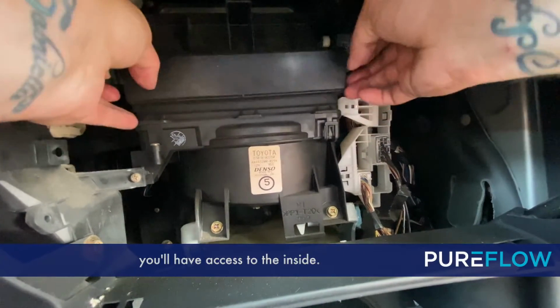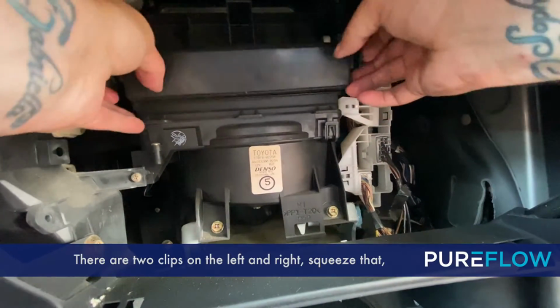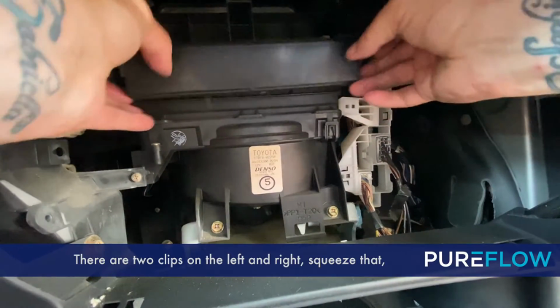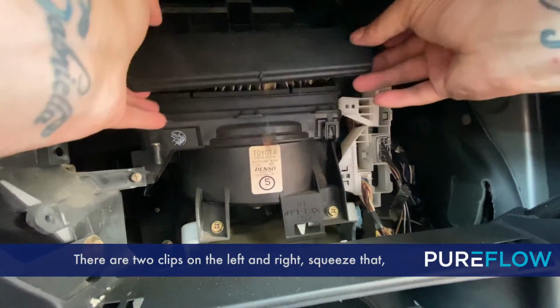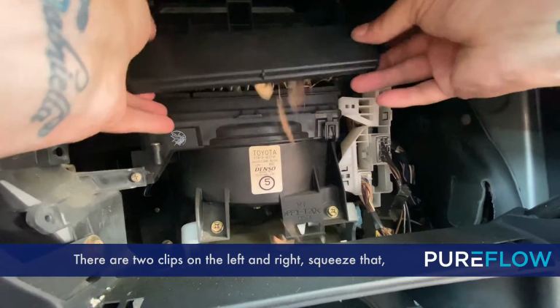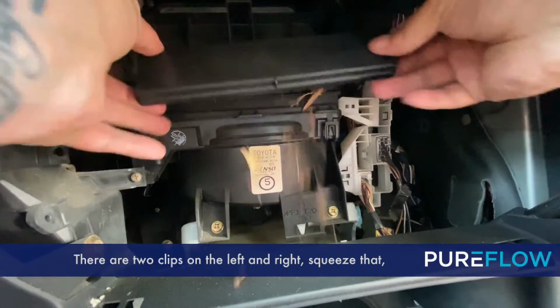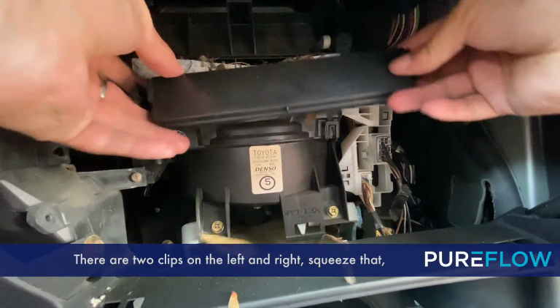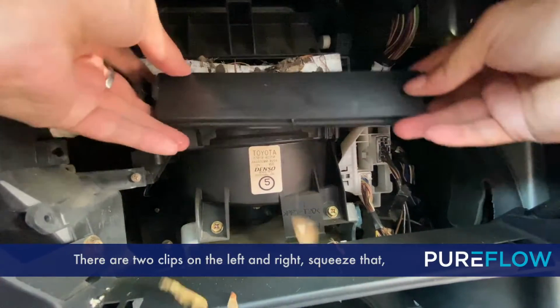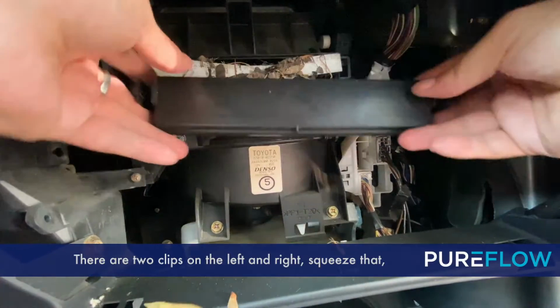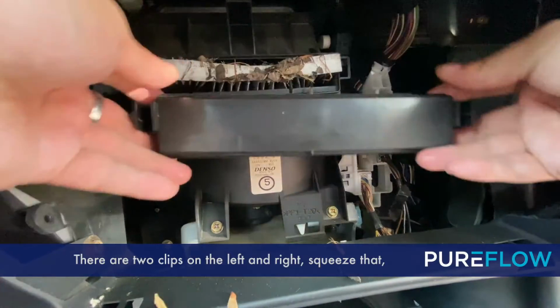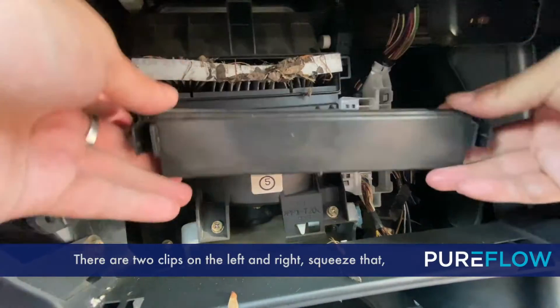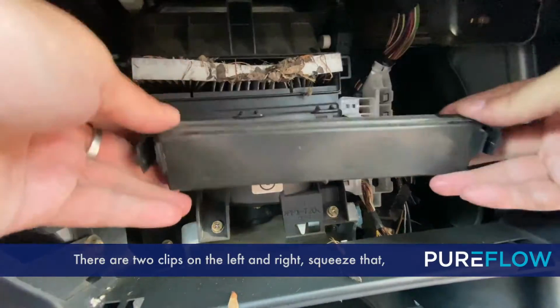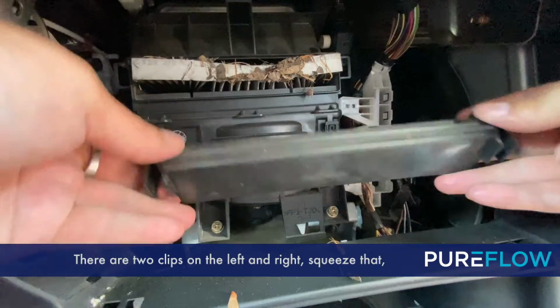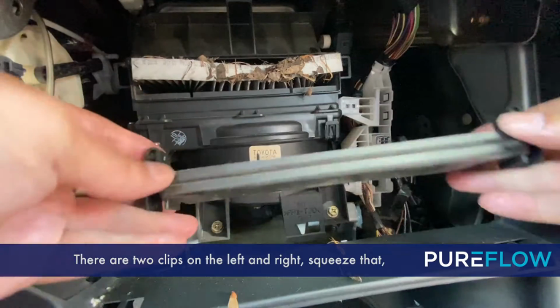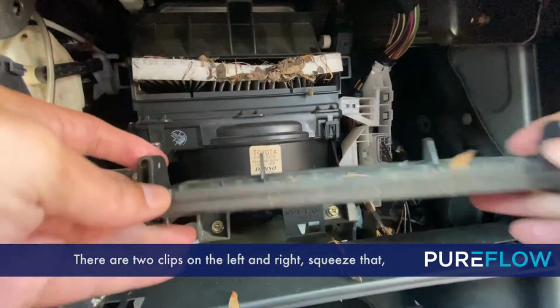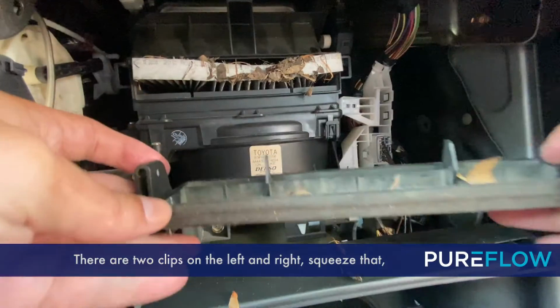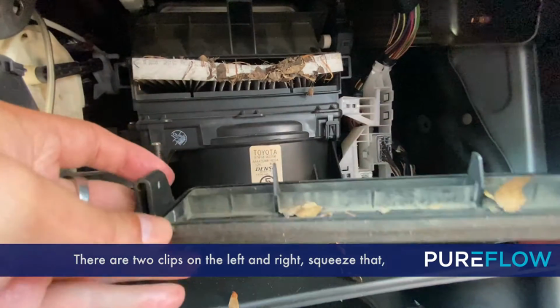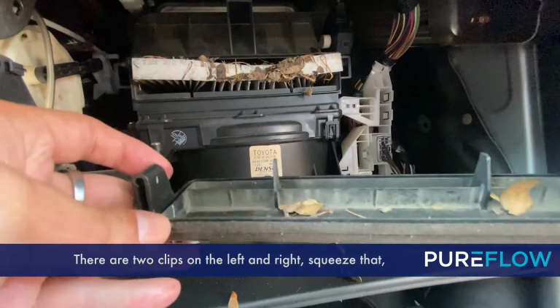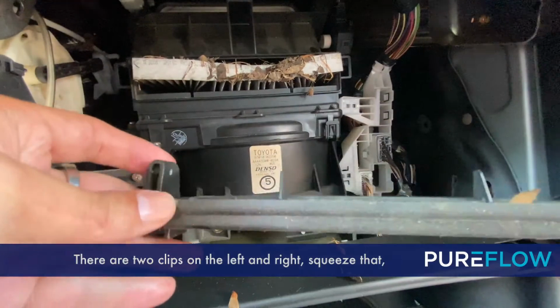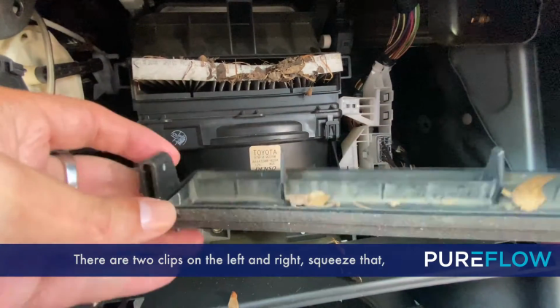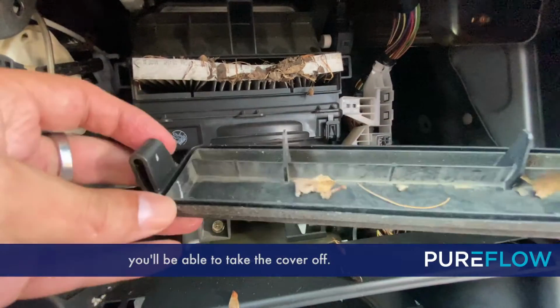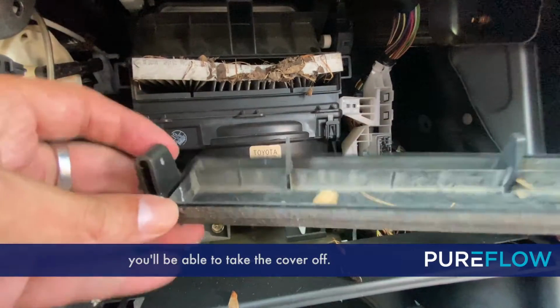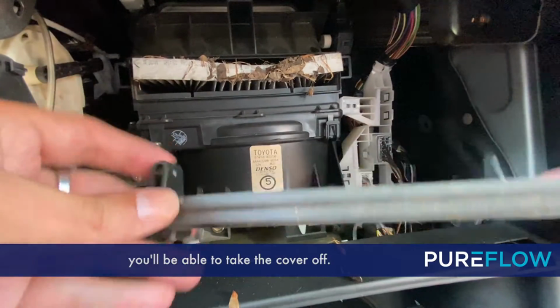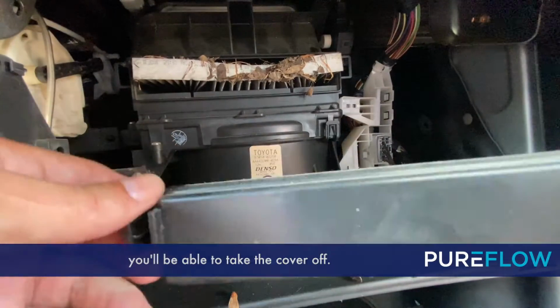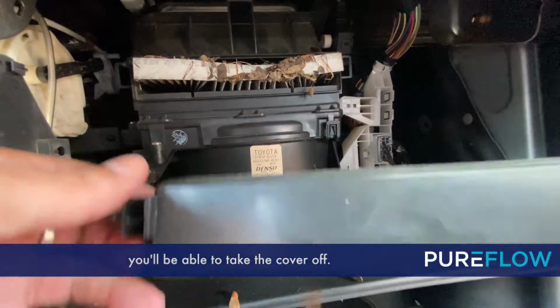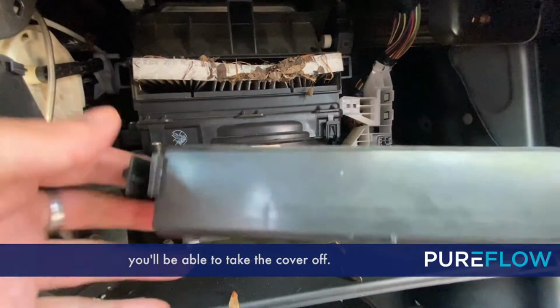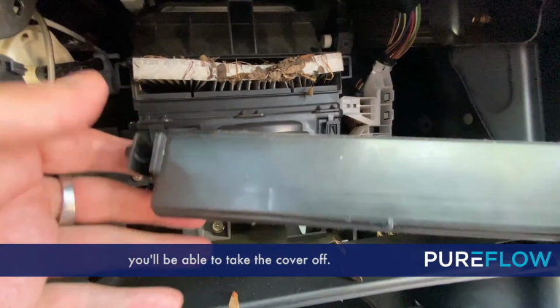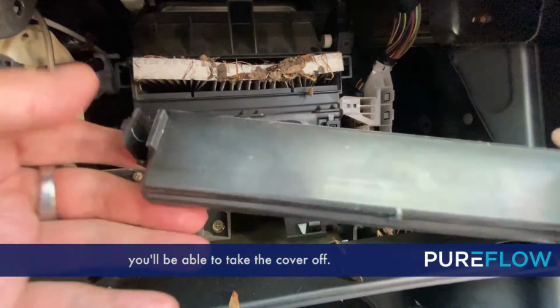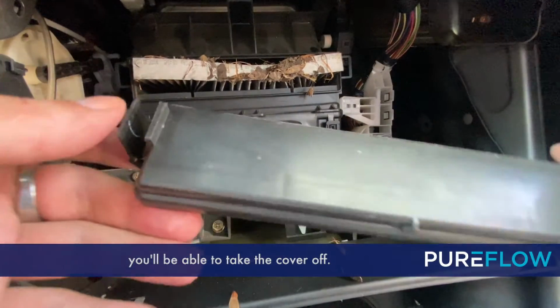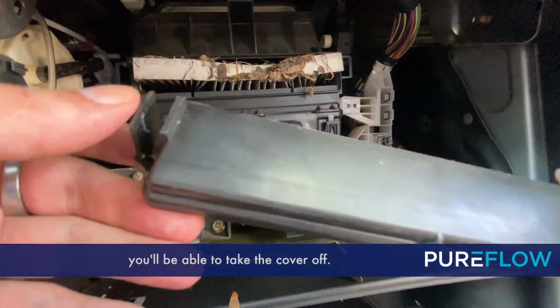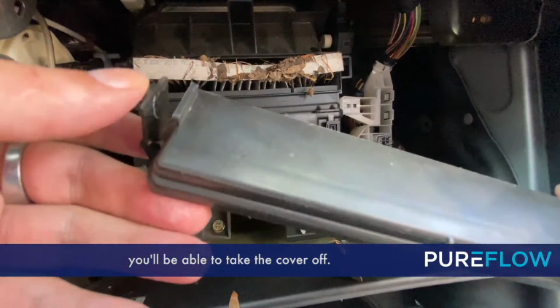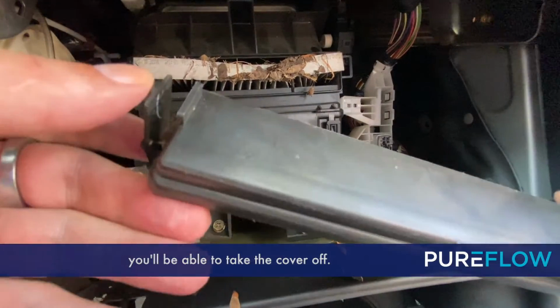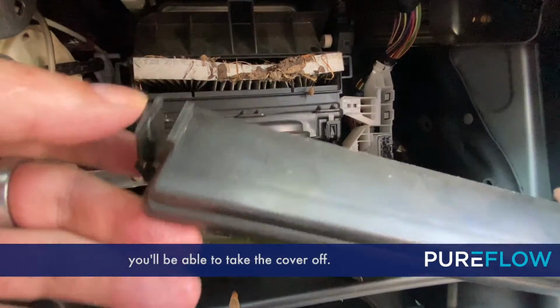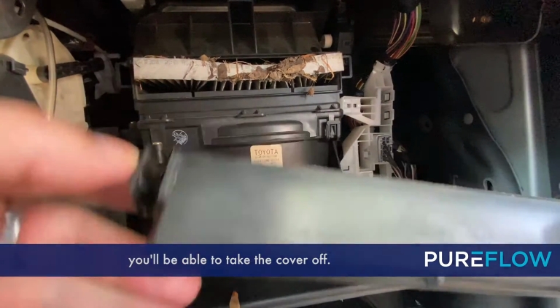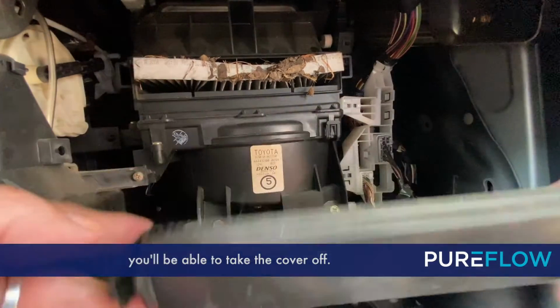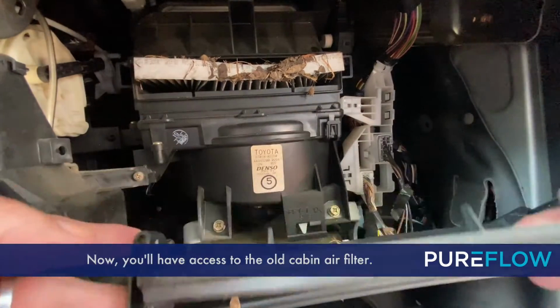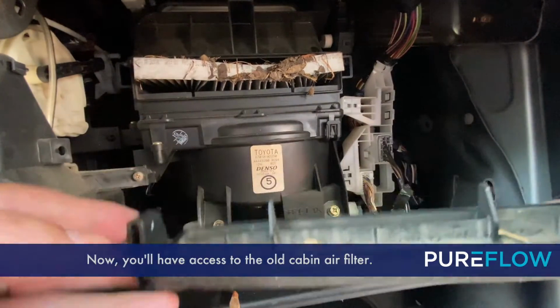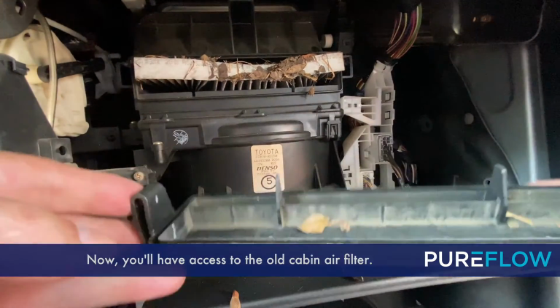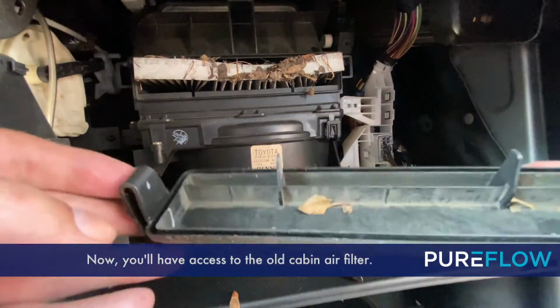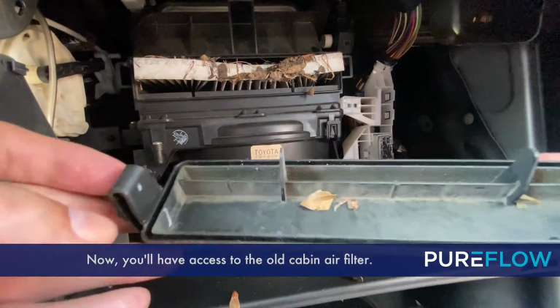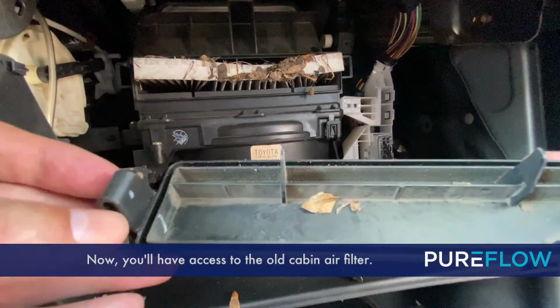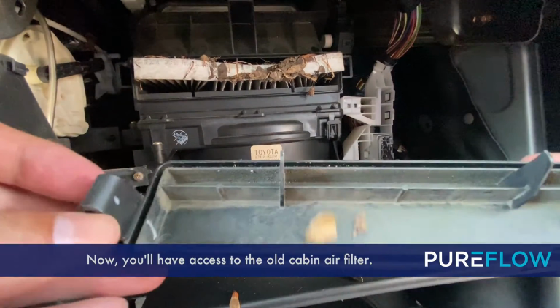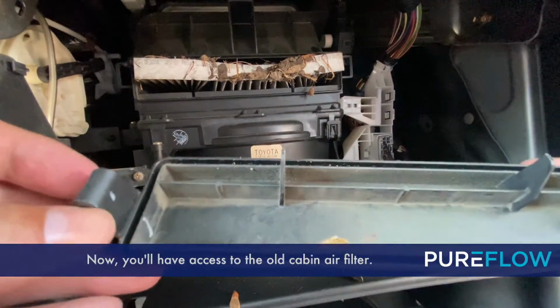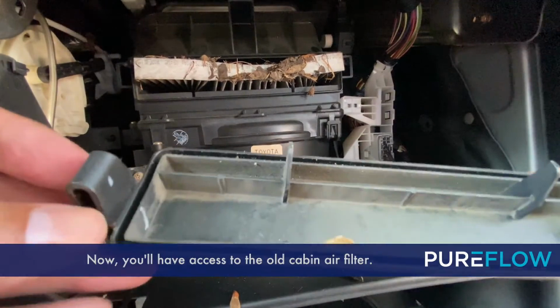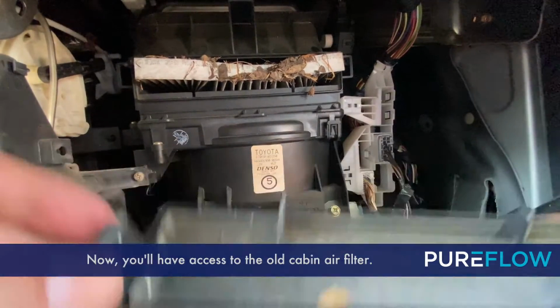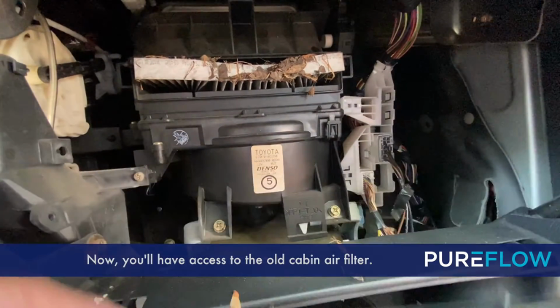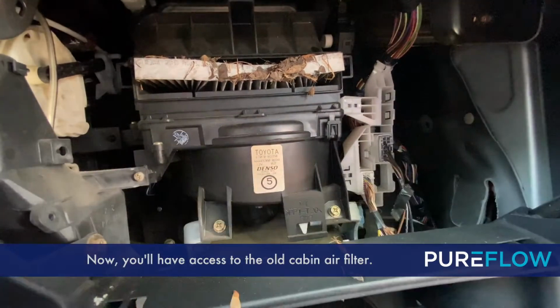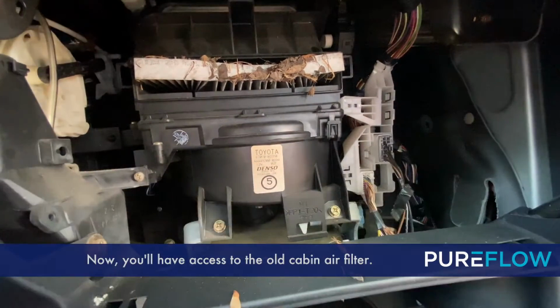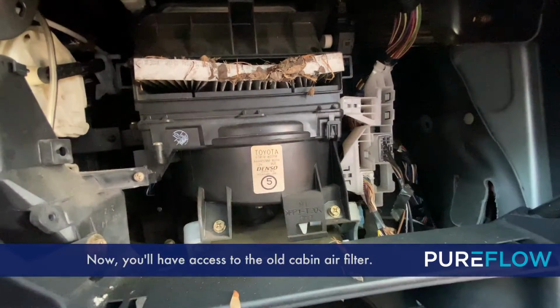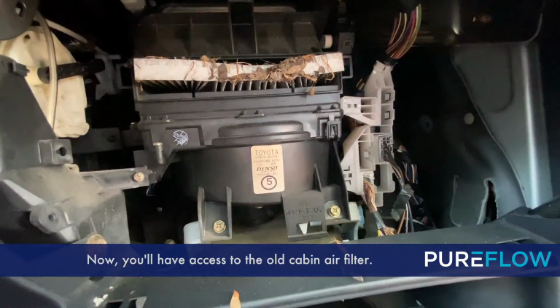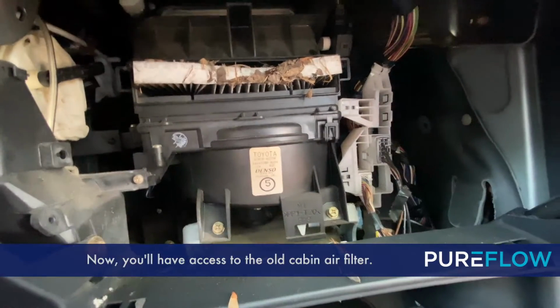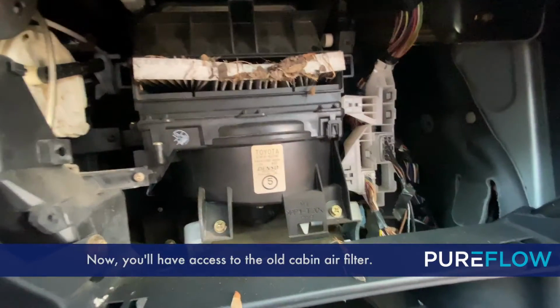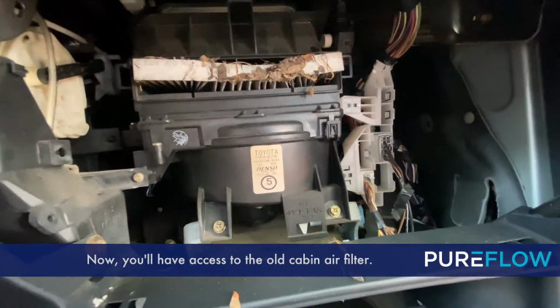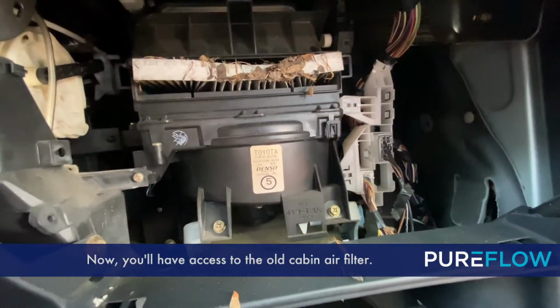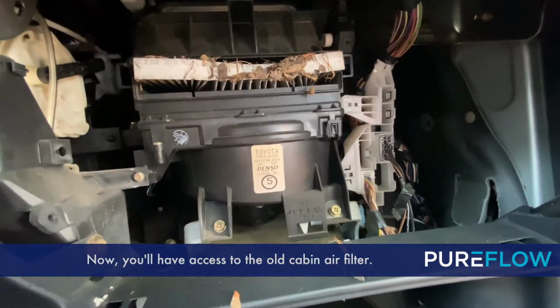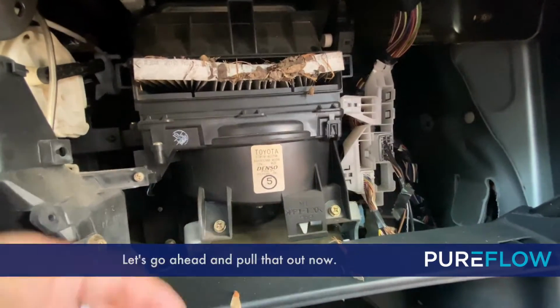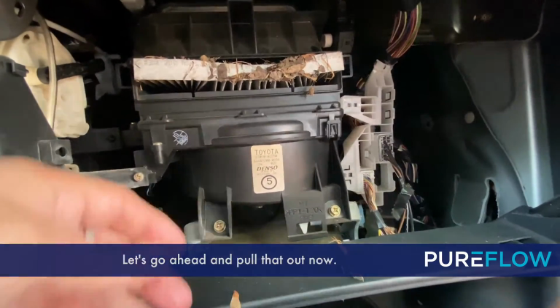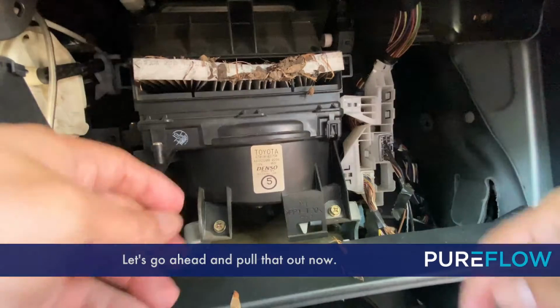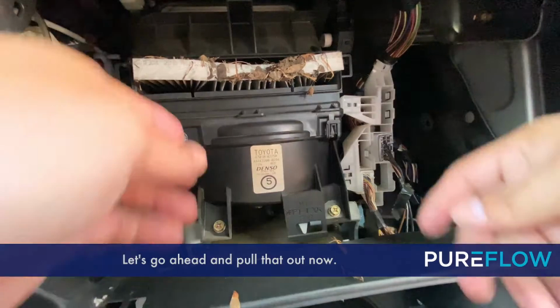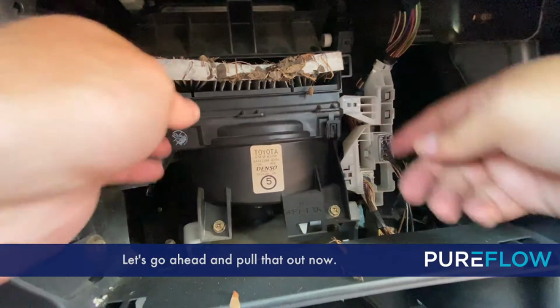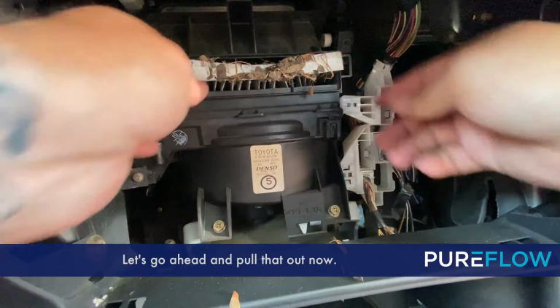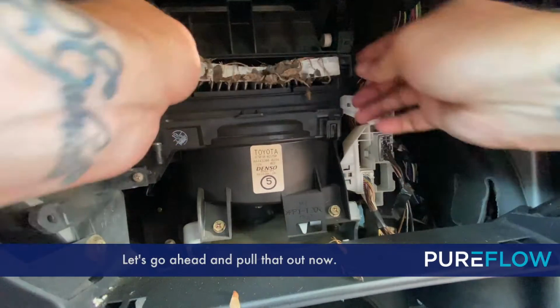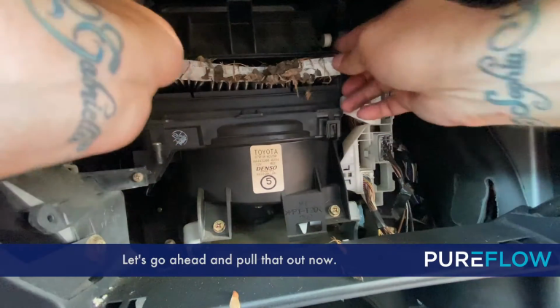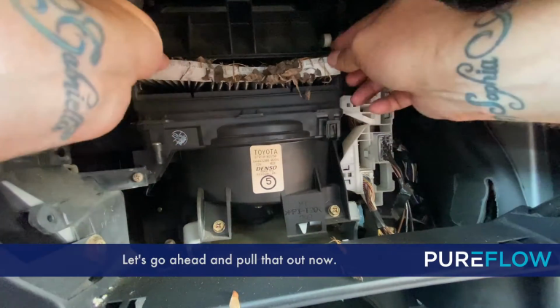There are two clips on the left and right — squeeze that and you'll be able to take the cover off. Now you'll have access to the old cabin air filter. Let's go ahead and pull that out now.